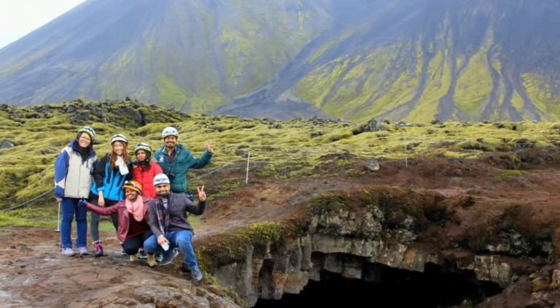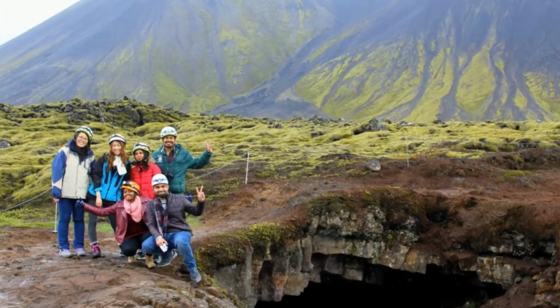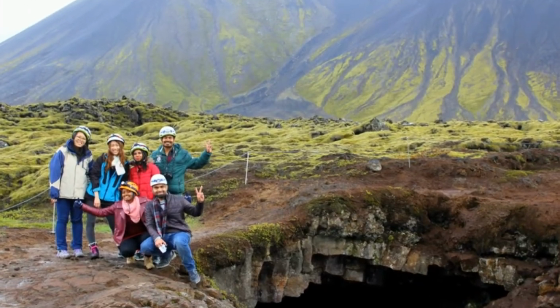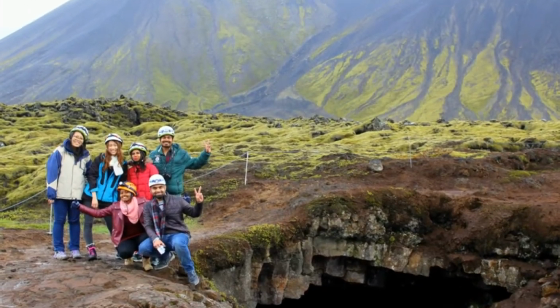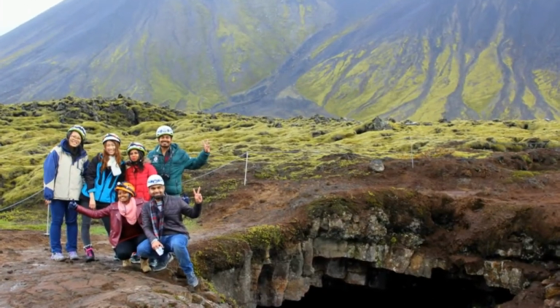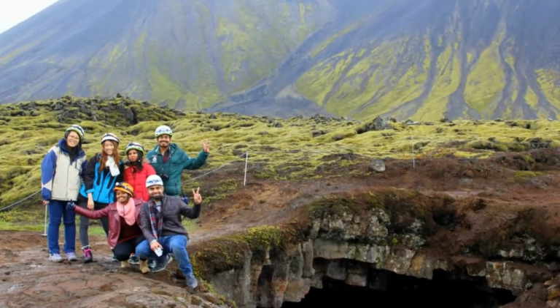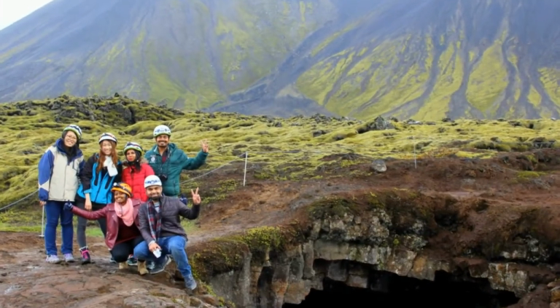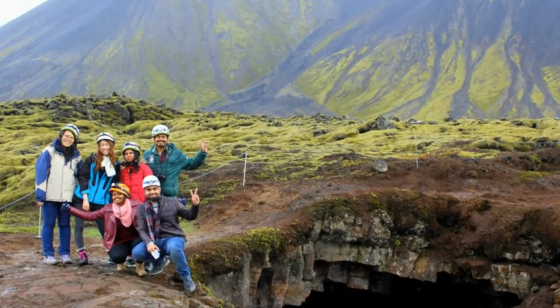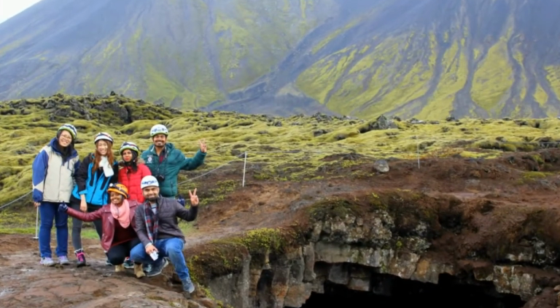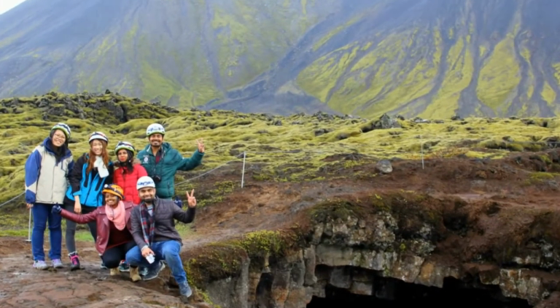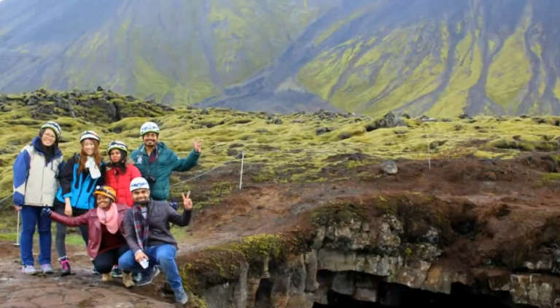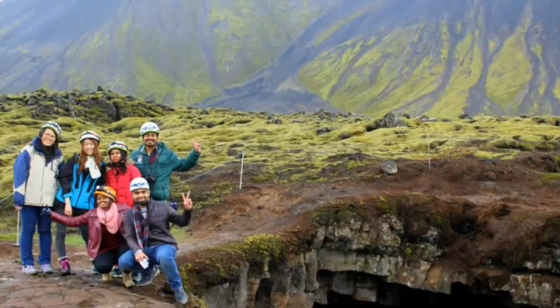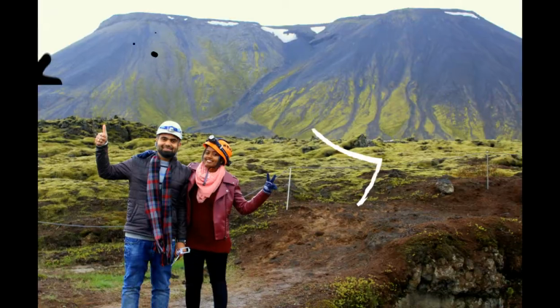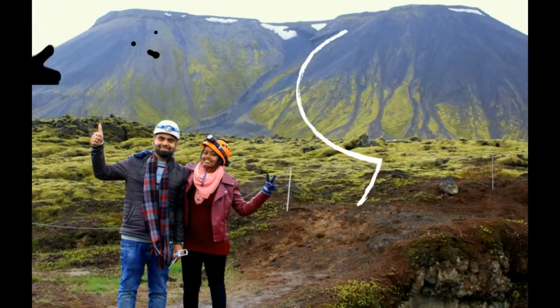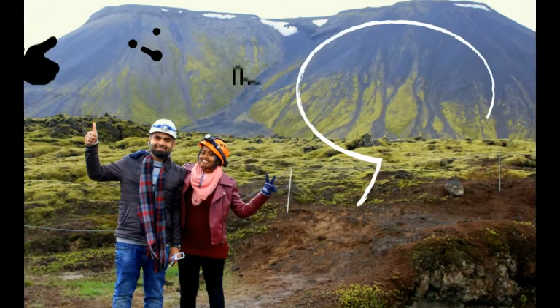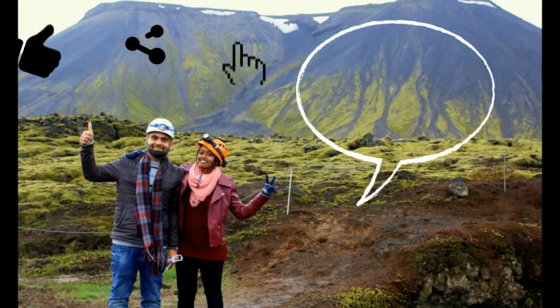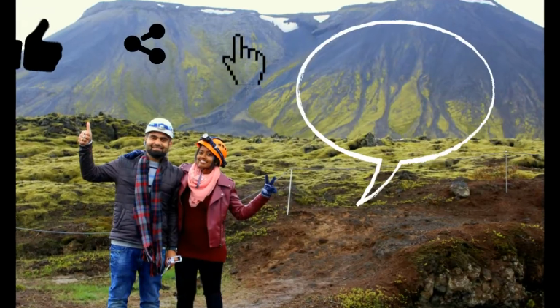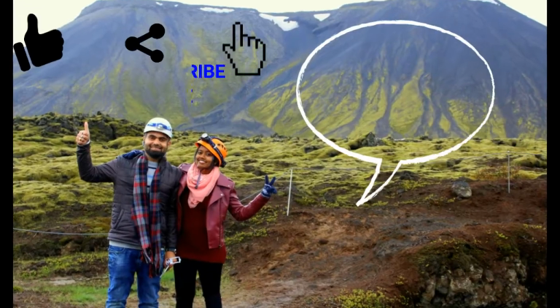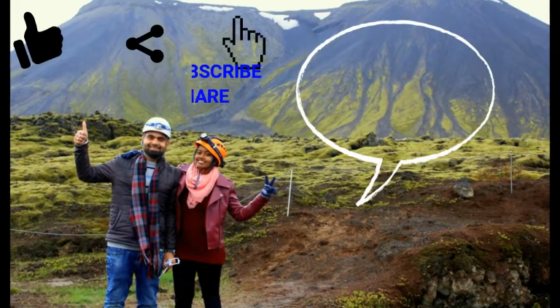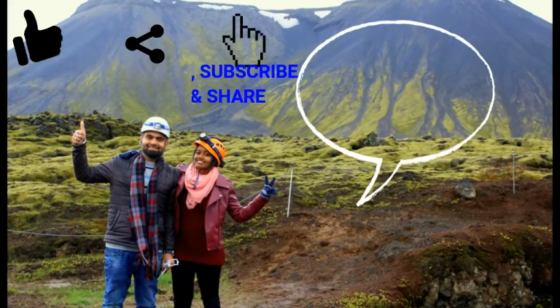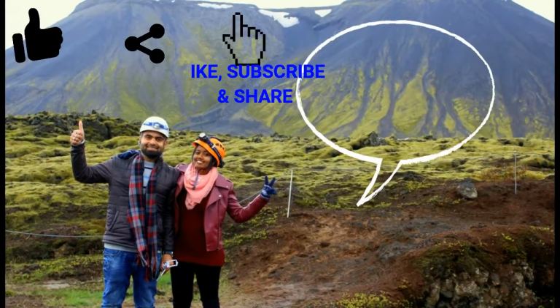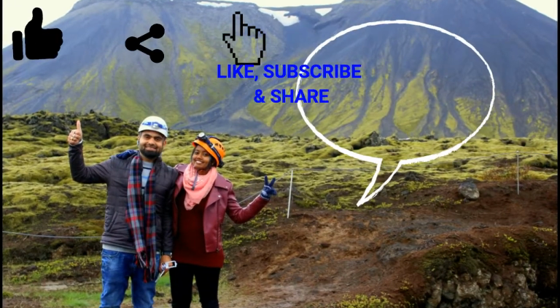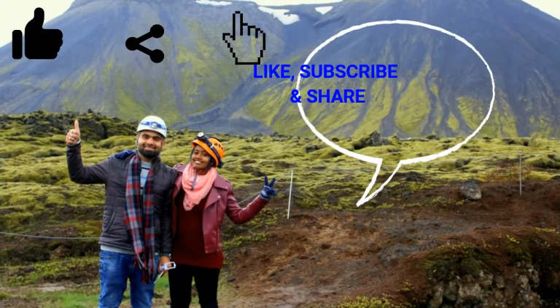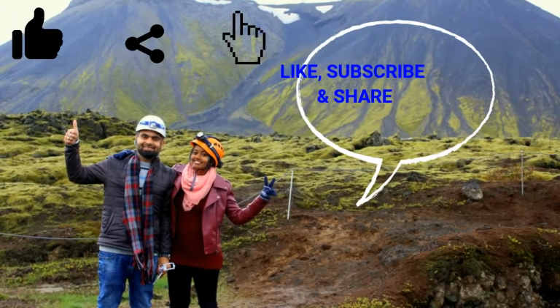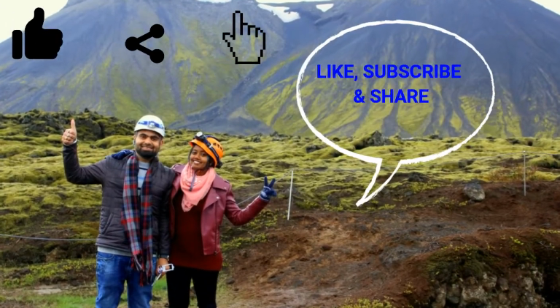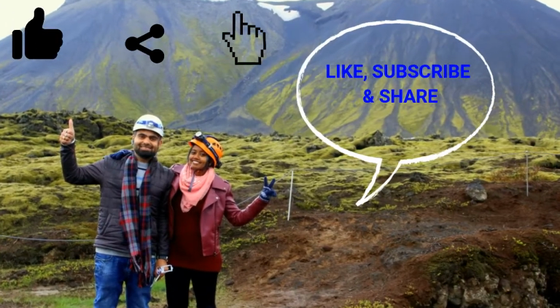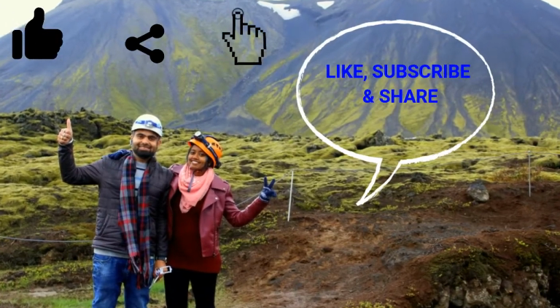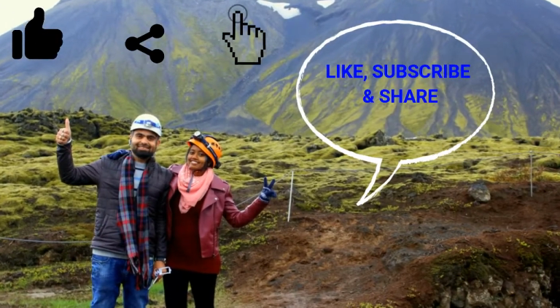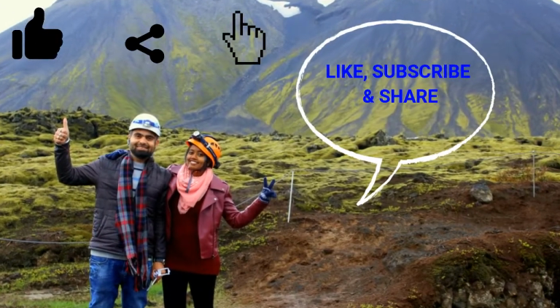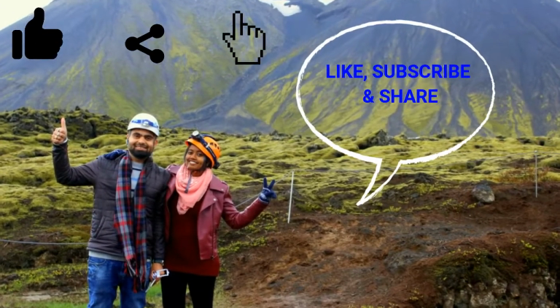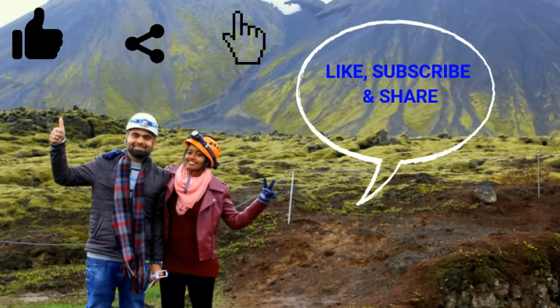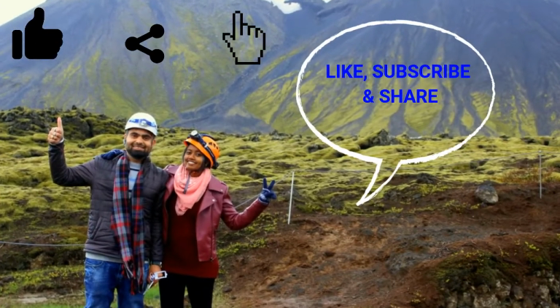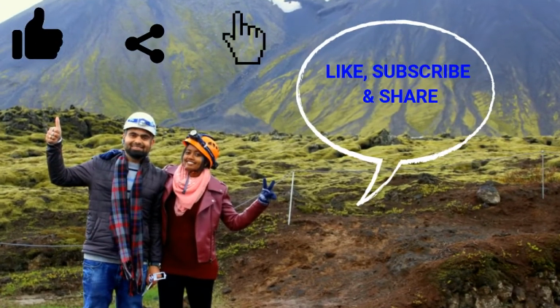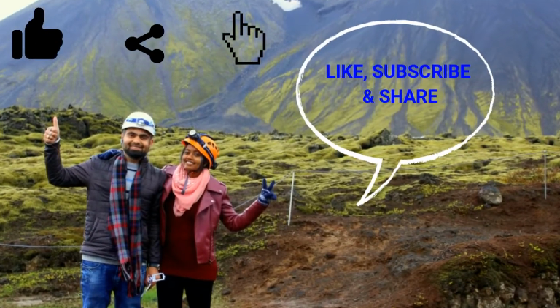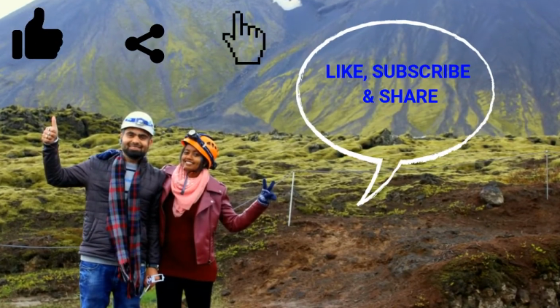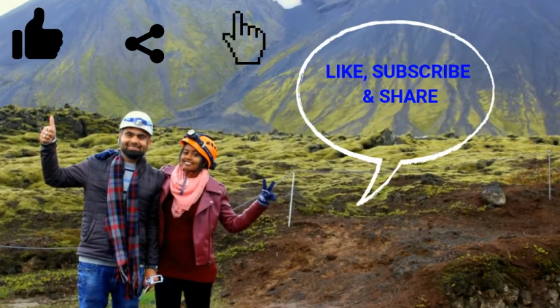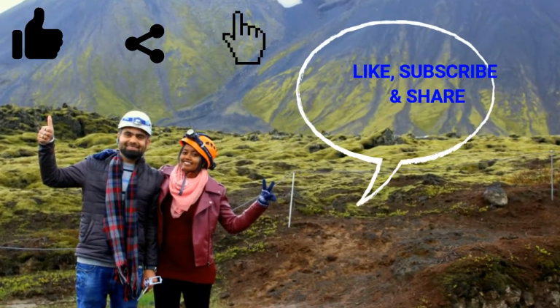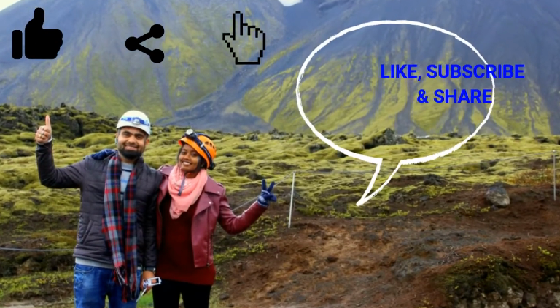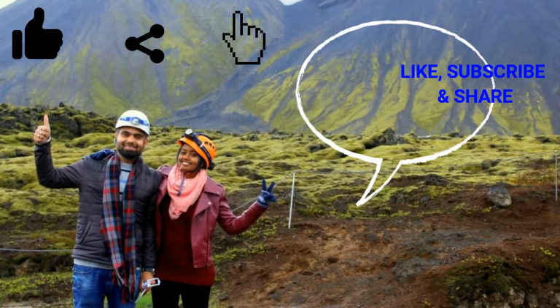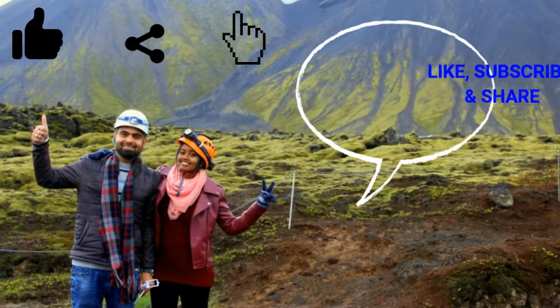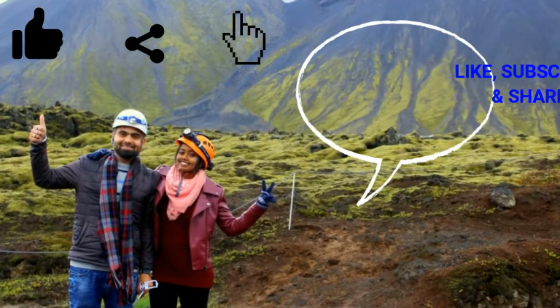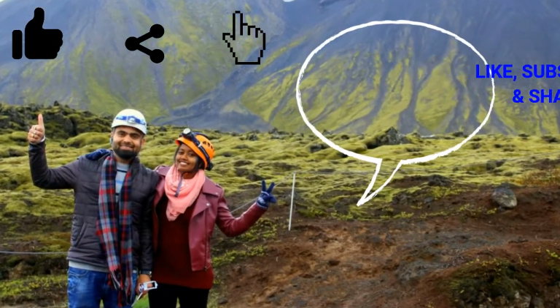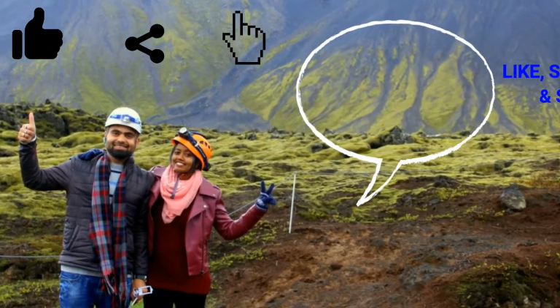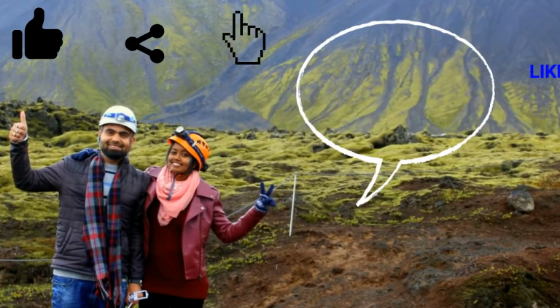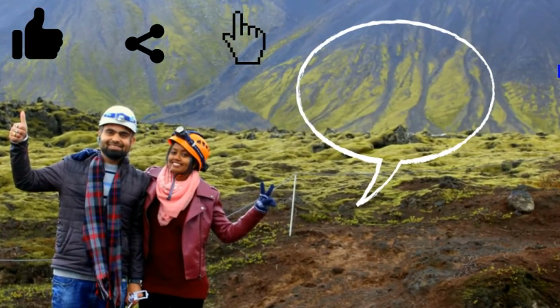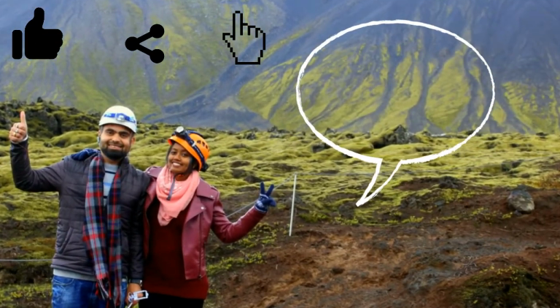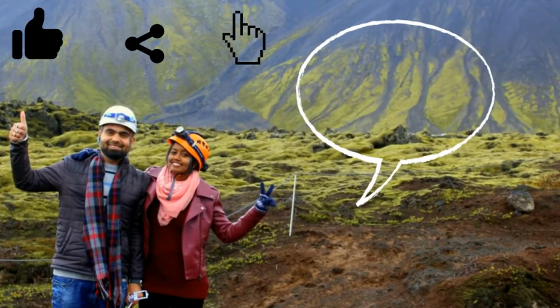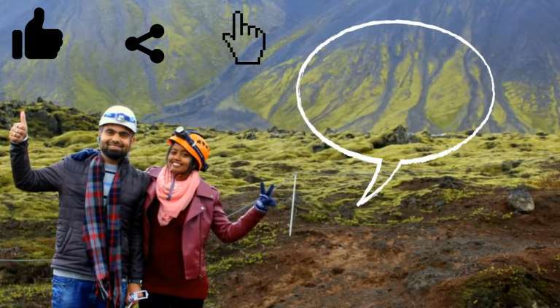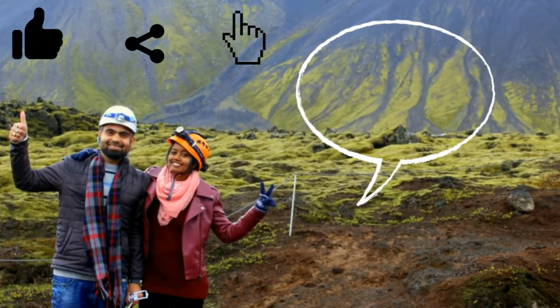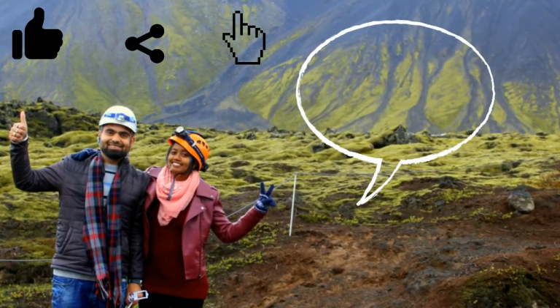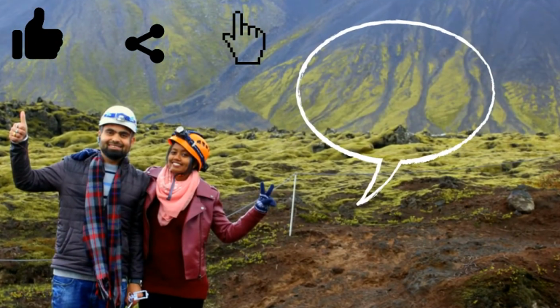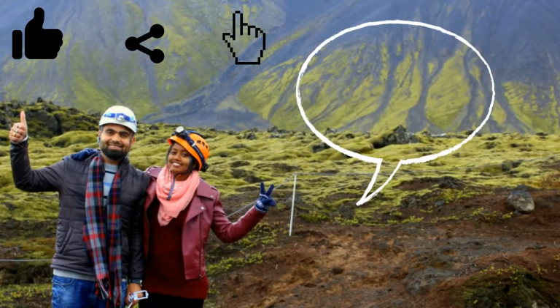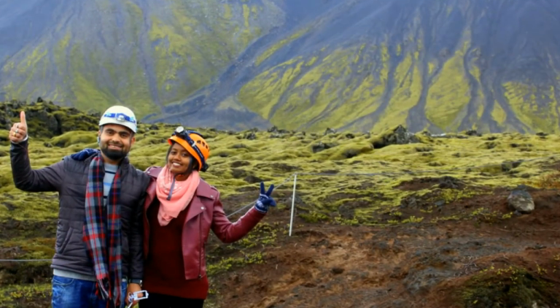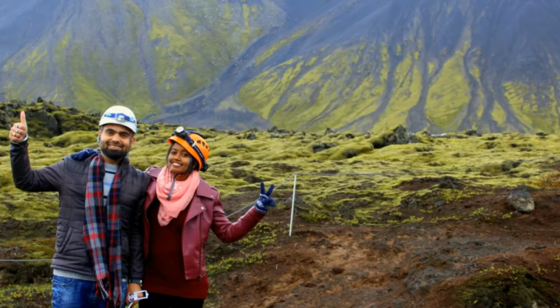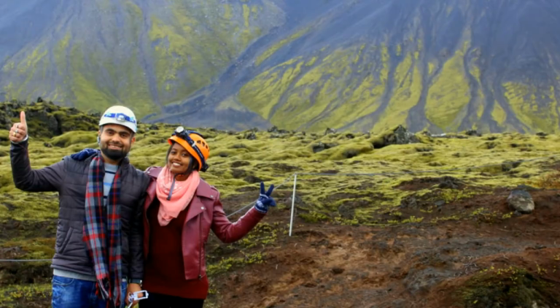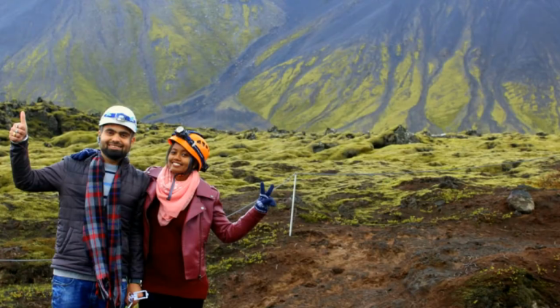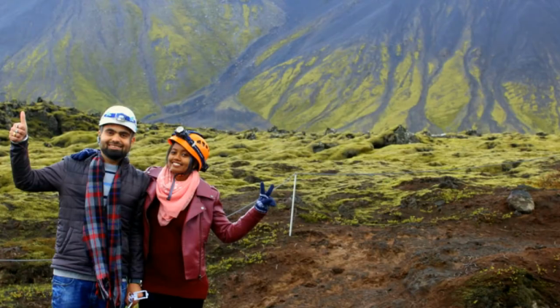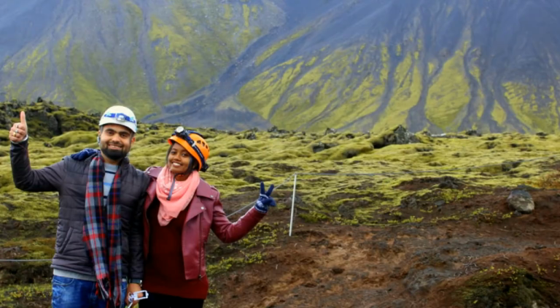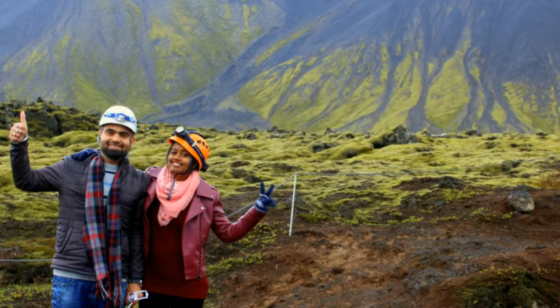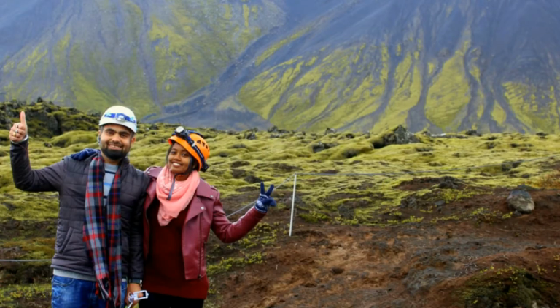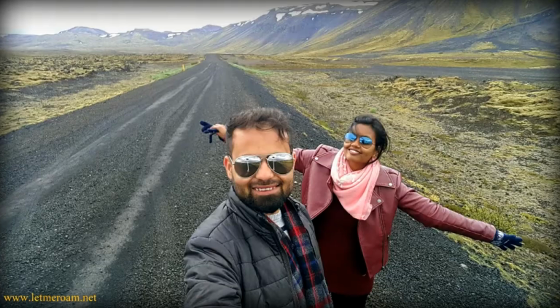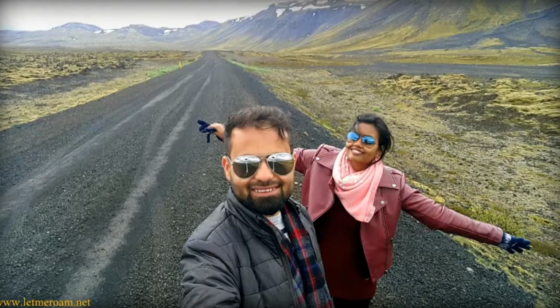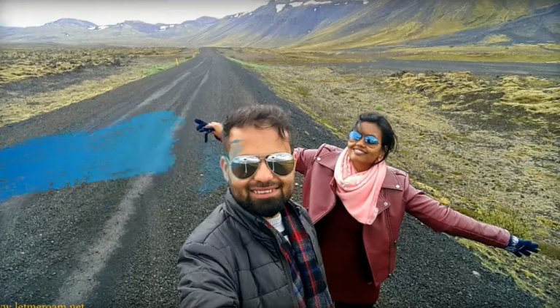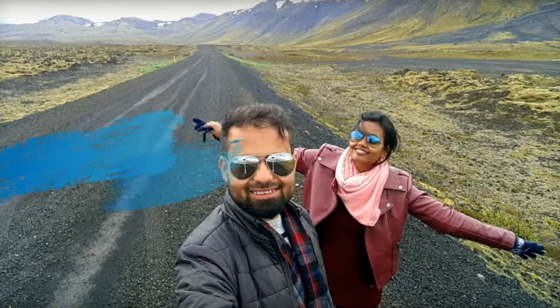If you liked our video, hit the like button and share it. Subscribe to our channel for more travel videos. Keep roaming!